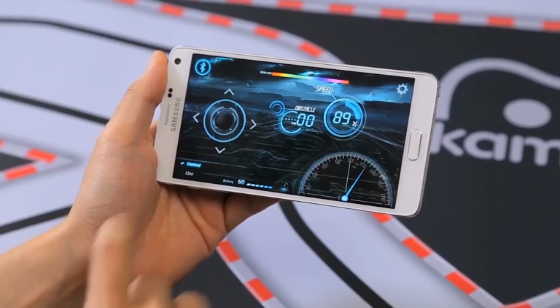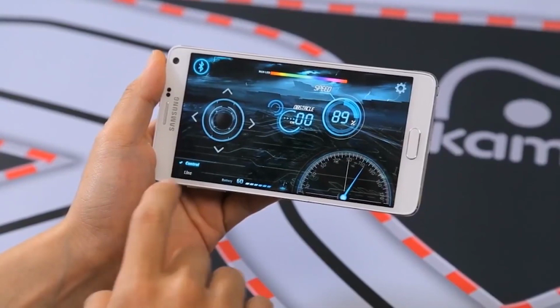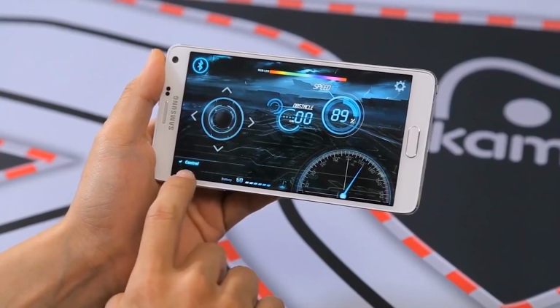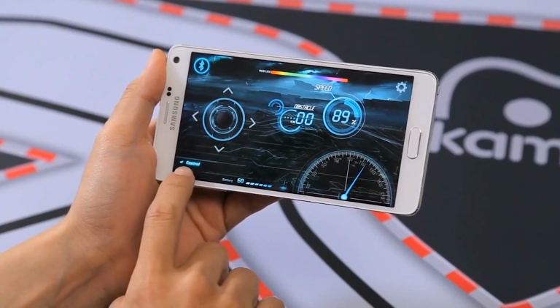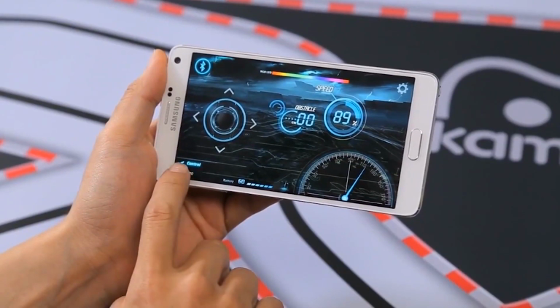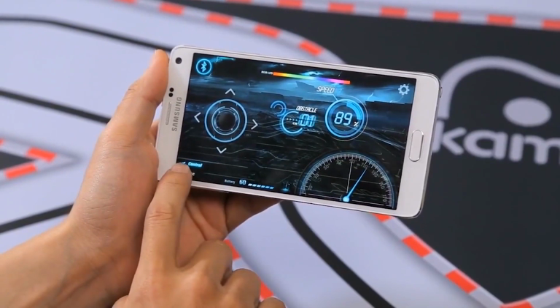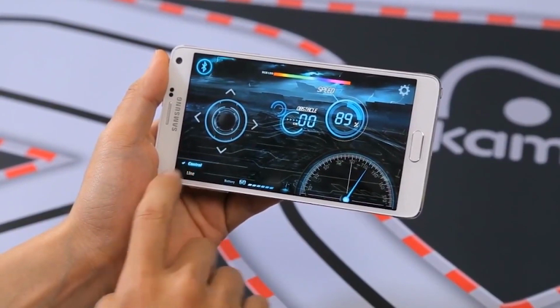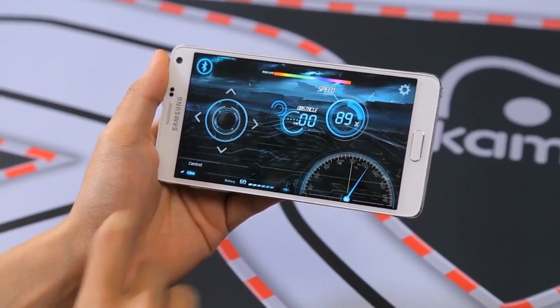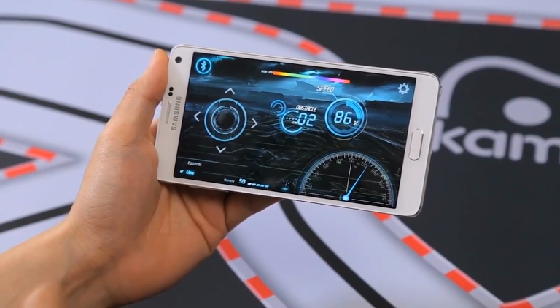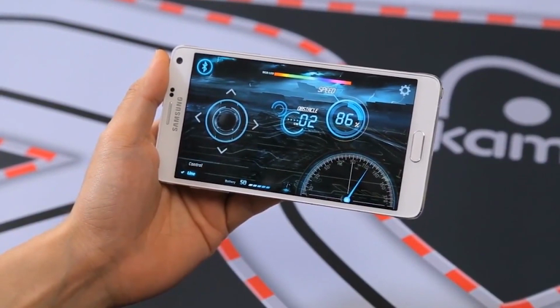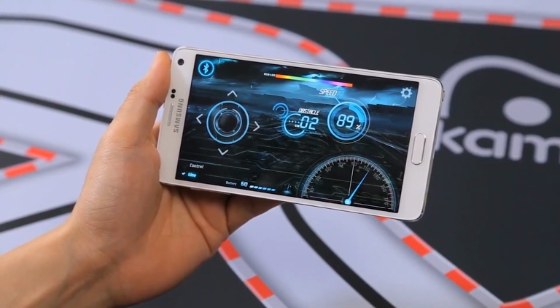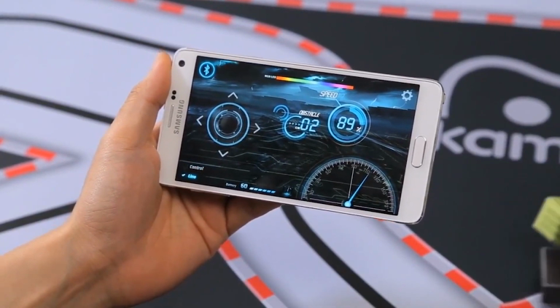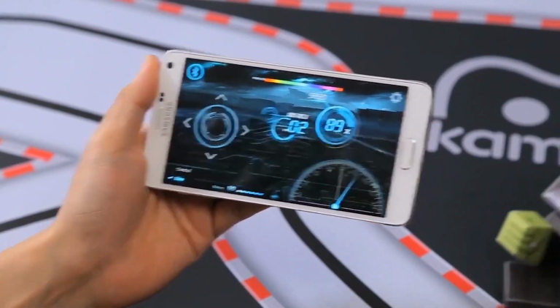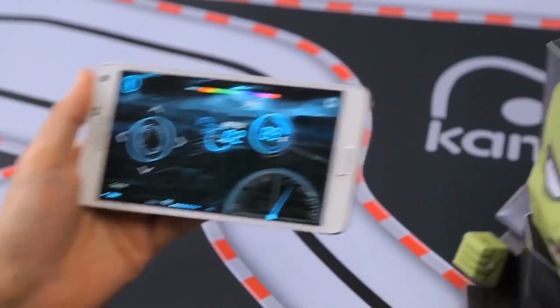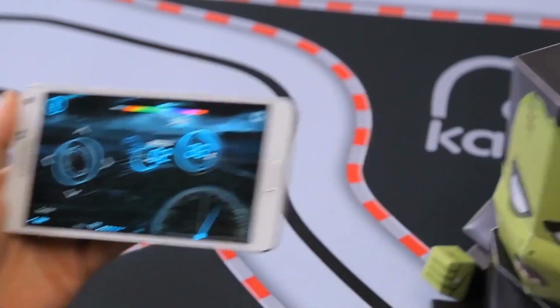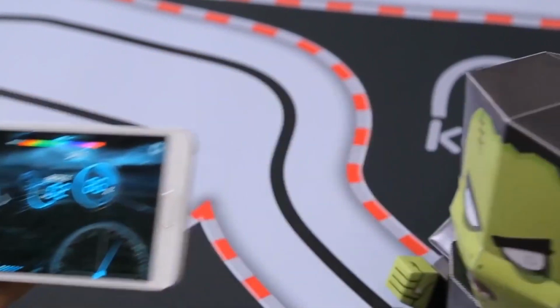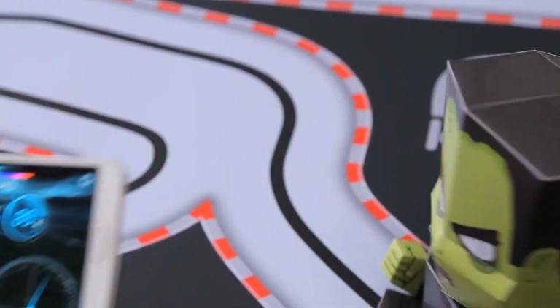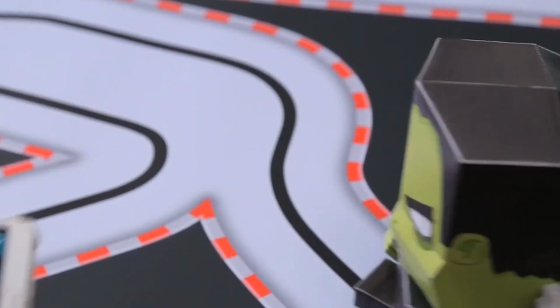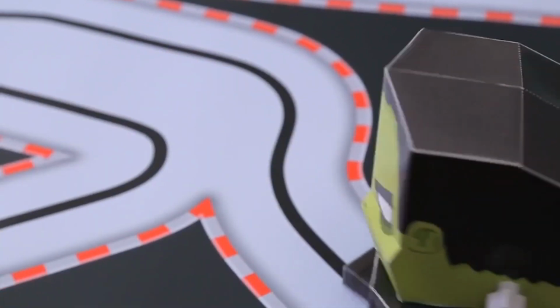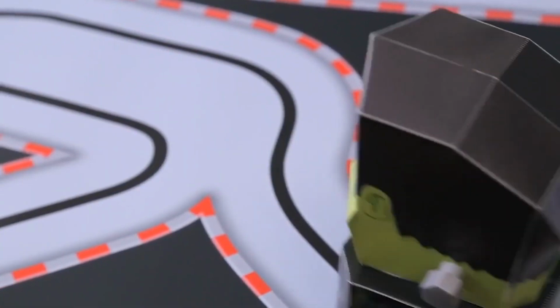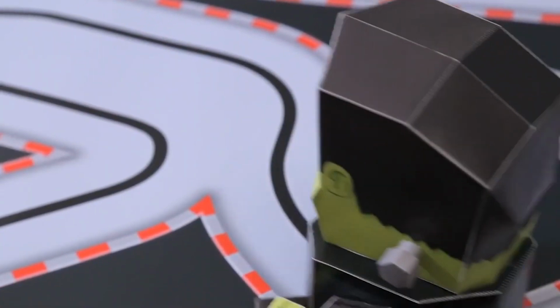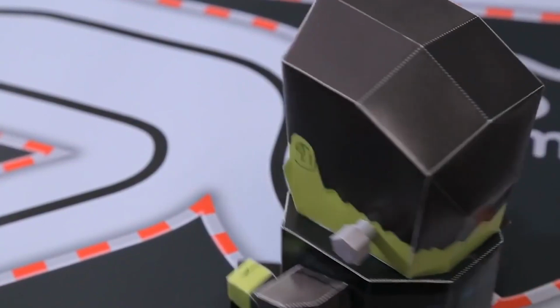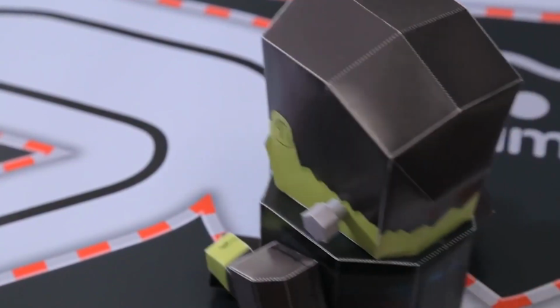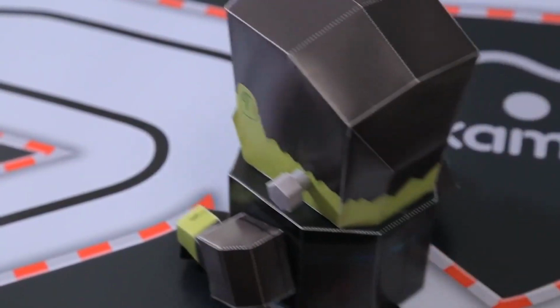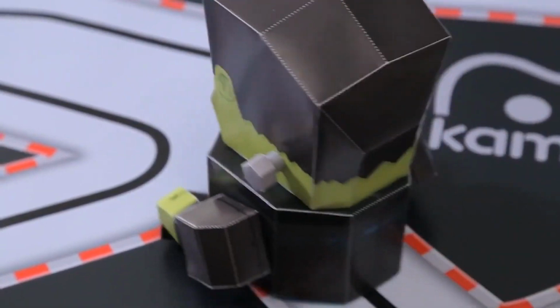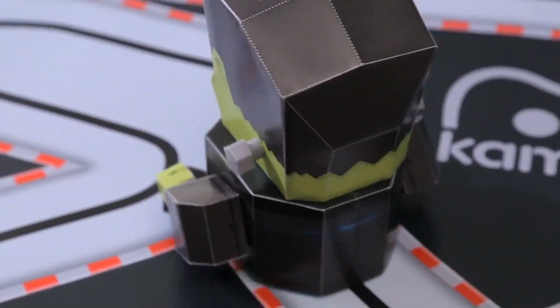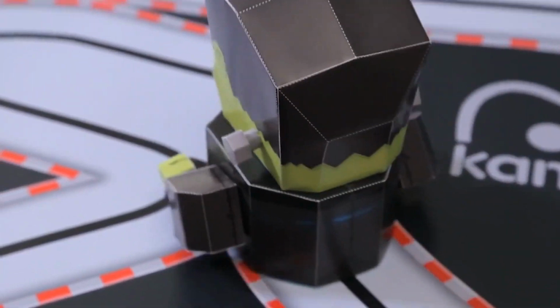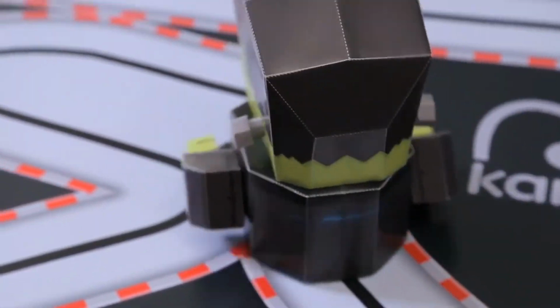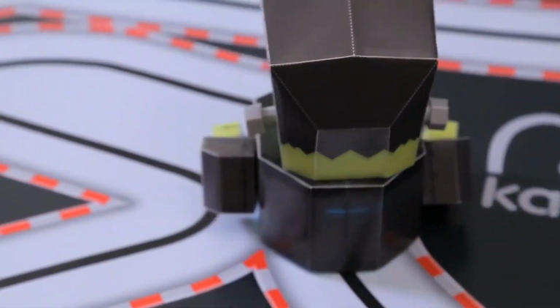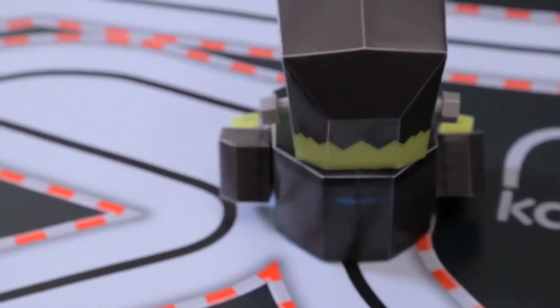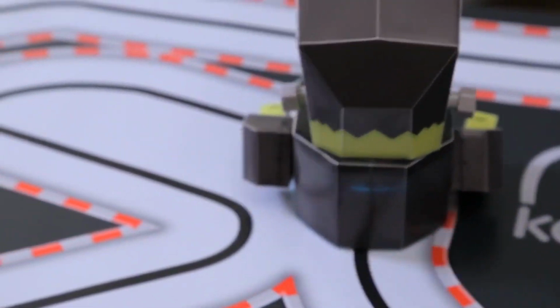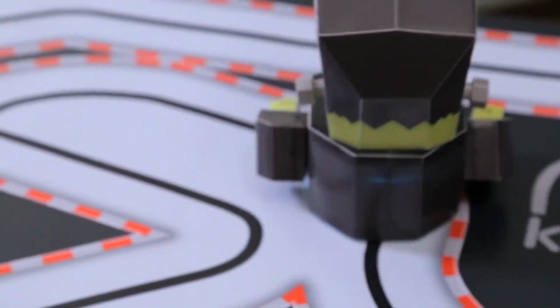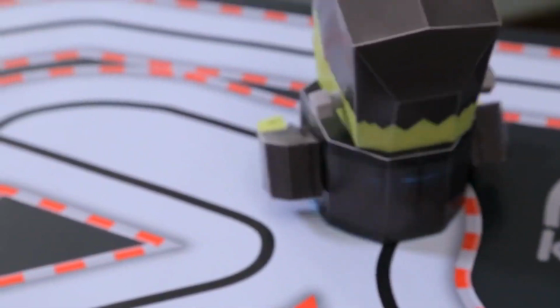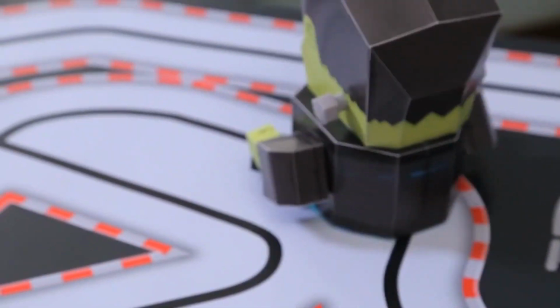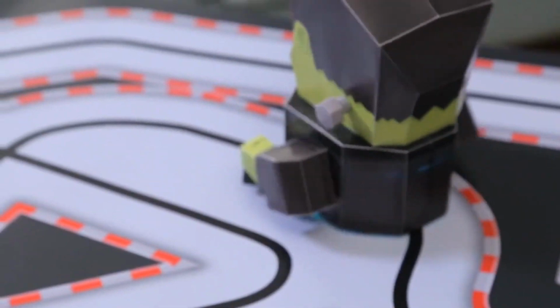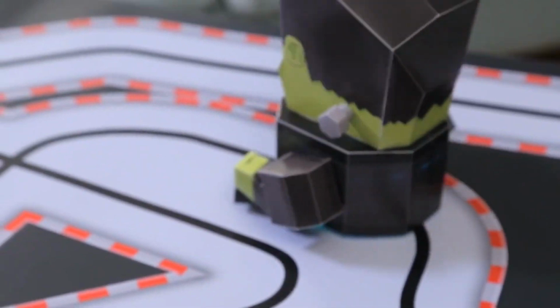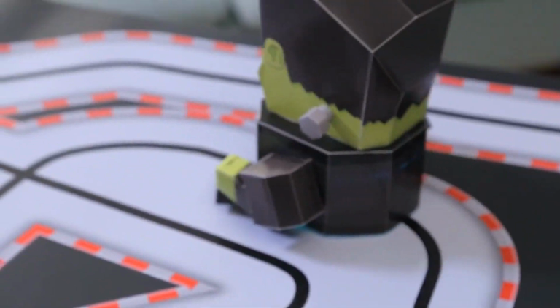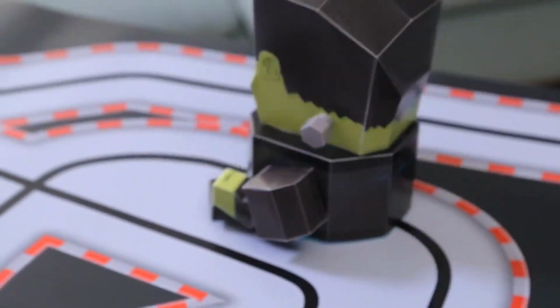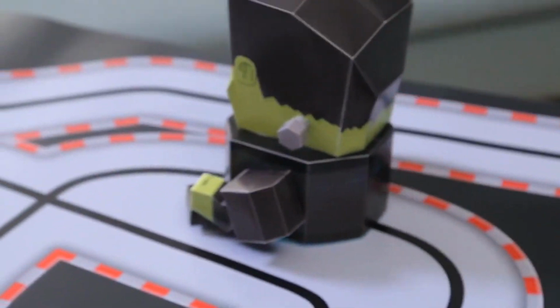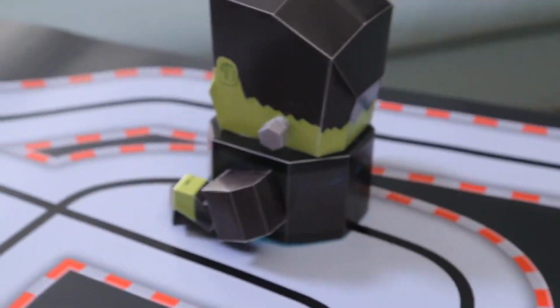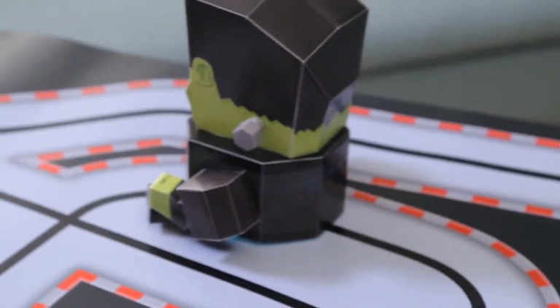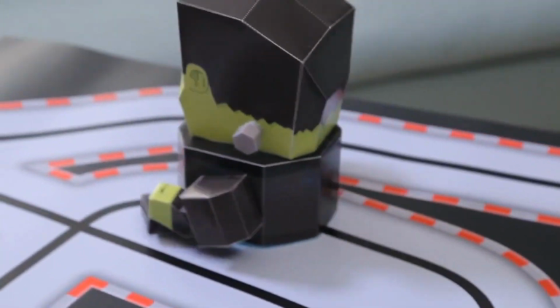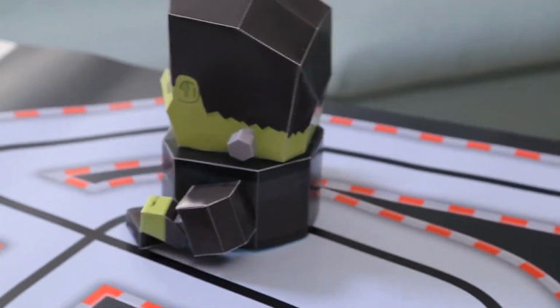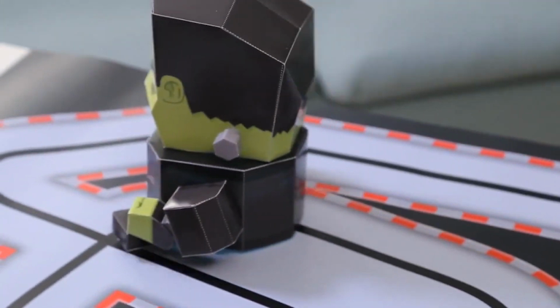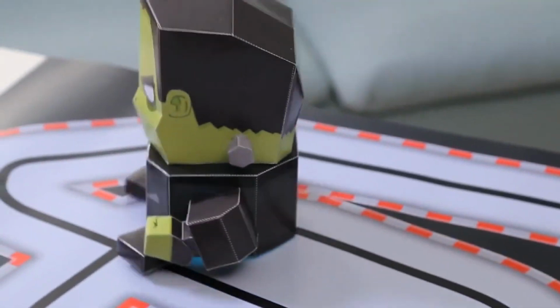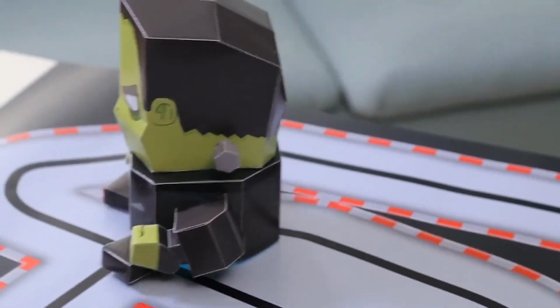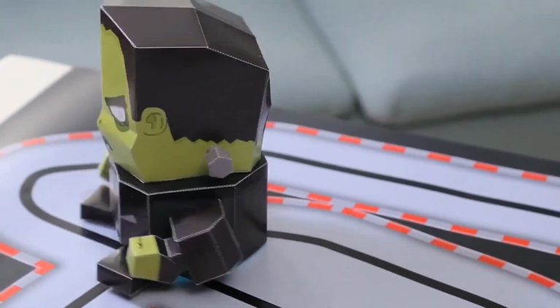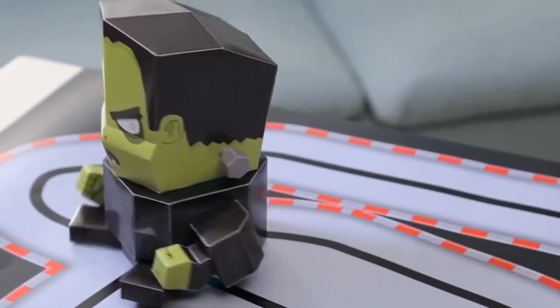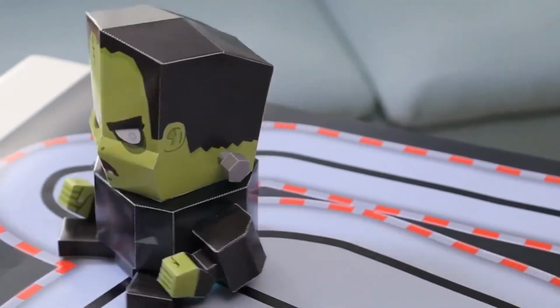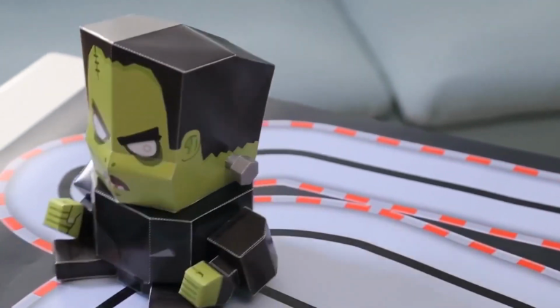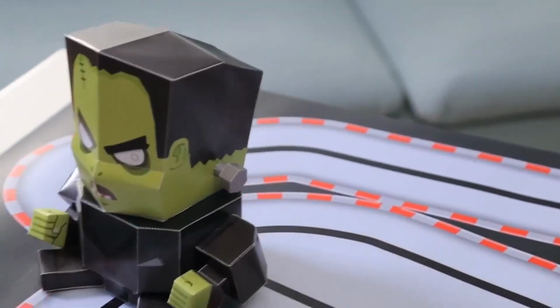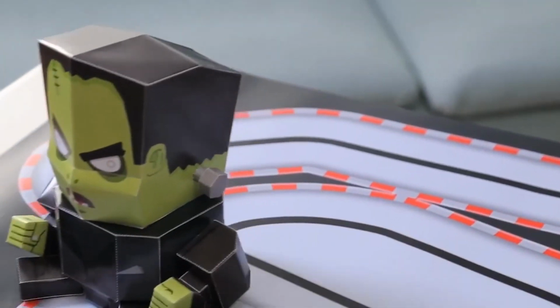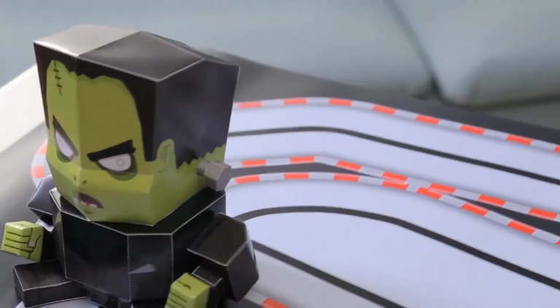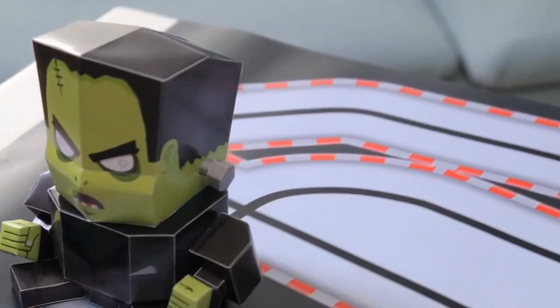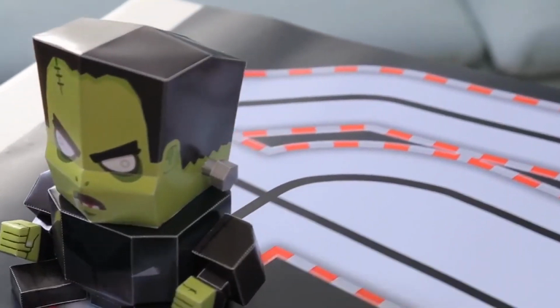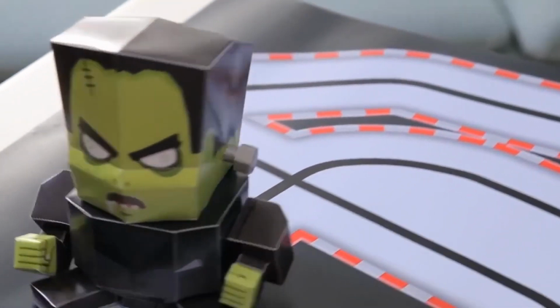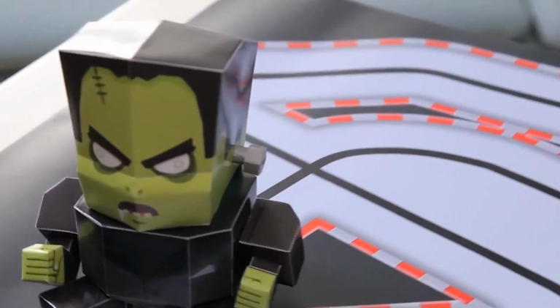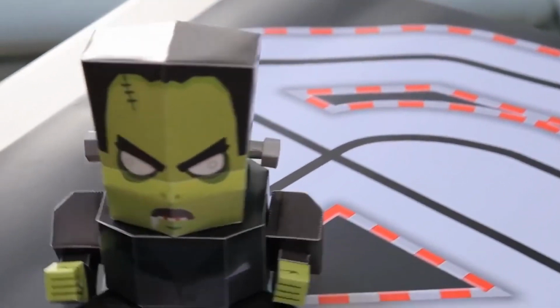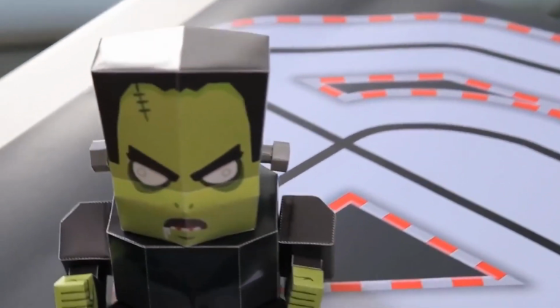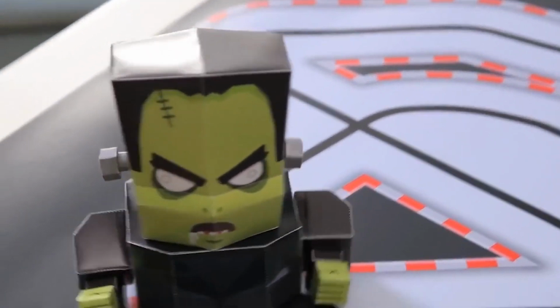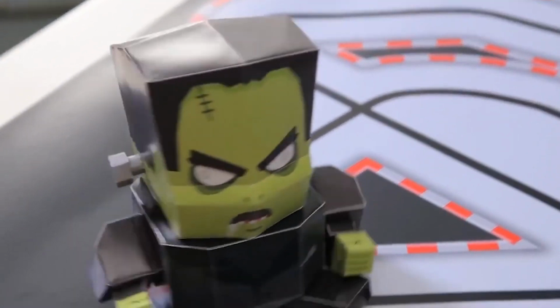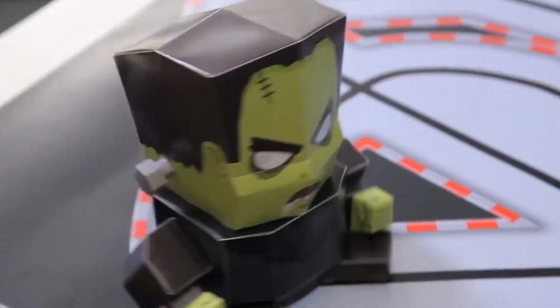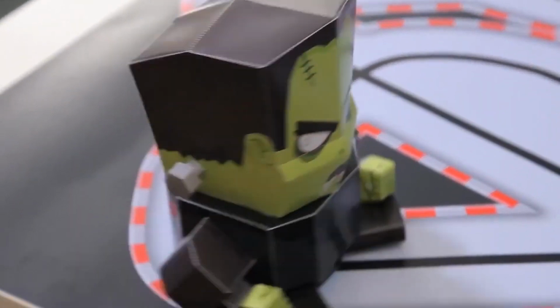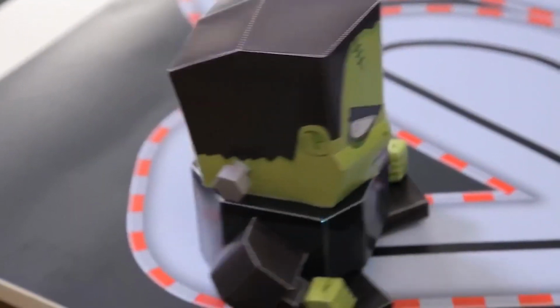Are you guys going to build games that people can play with these robots as well? Yeah, definitely. We have some games and some activities that we've built around the robot itself.